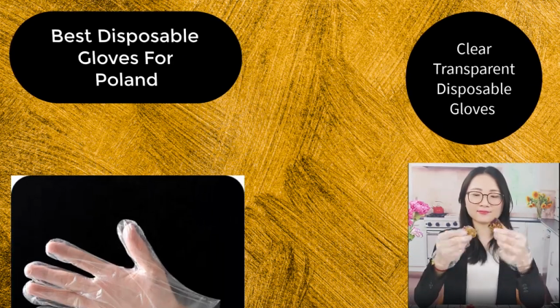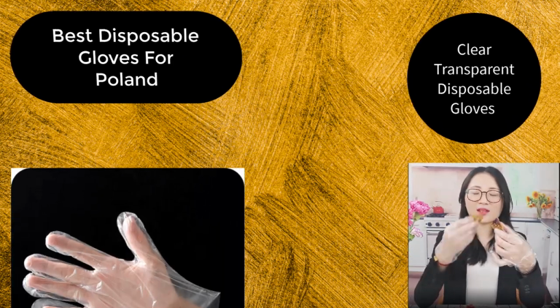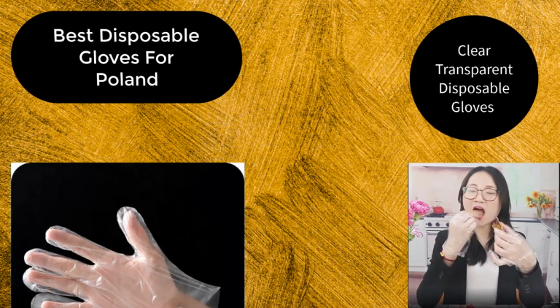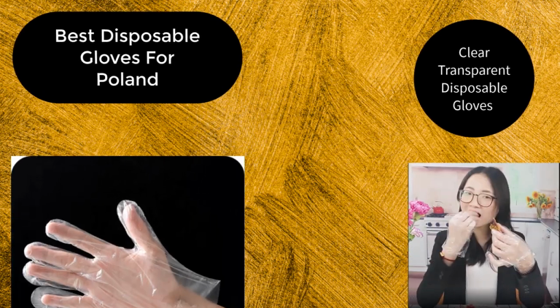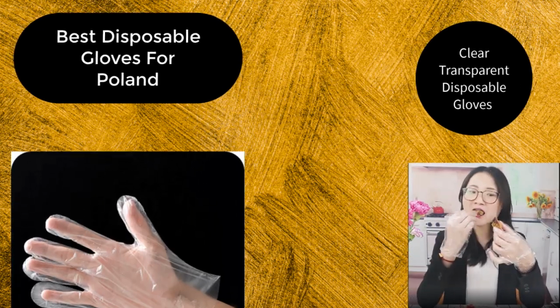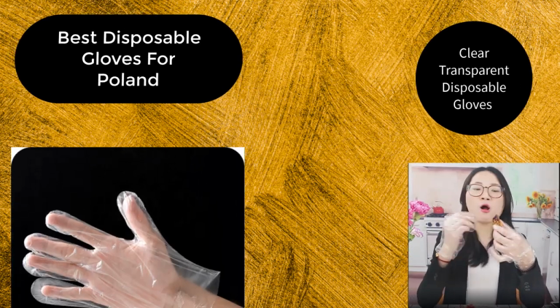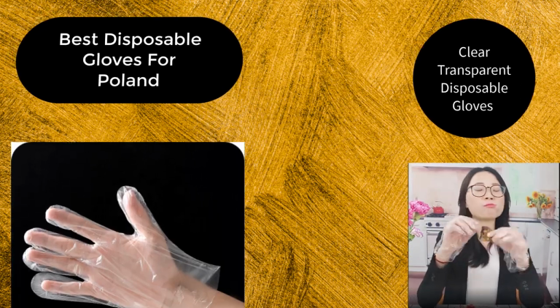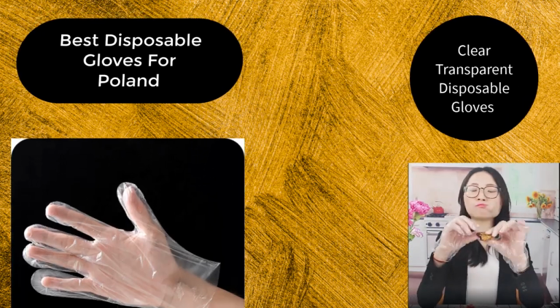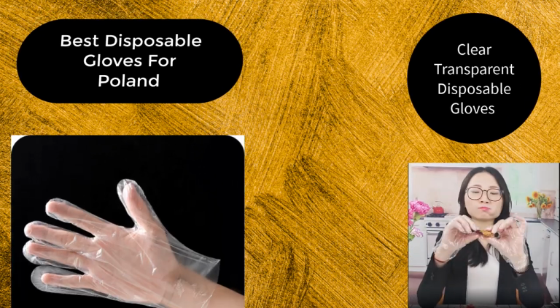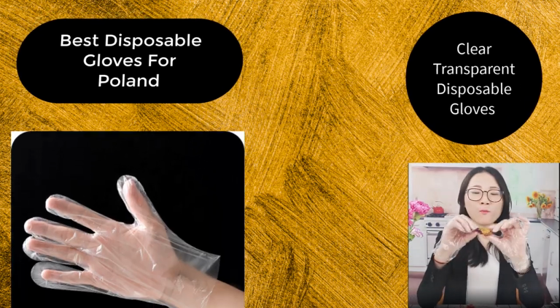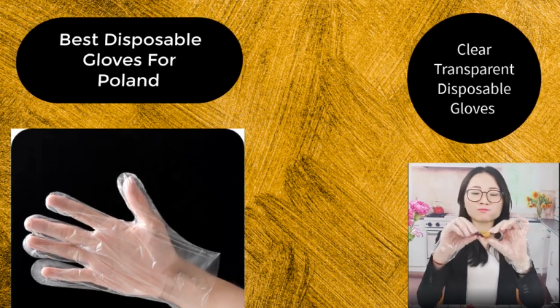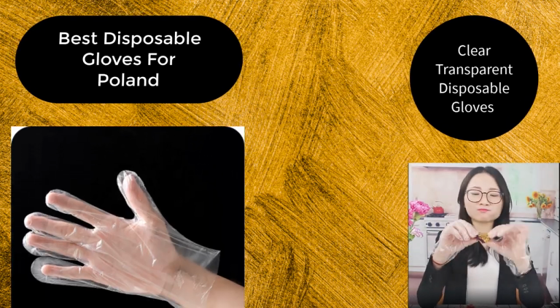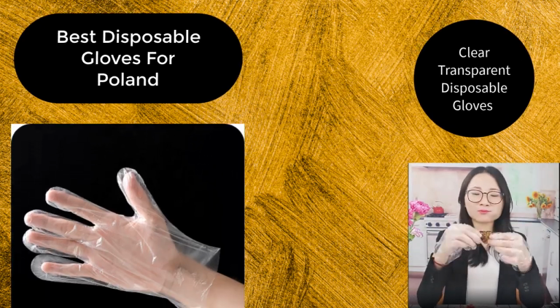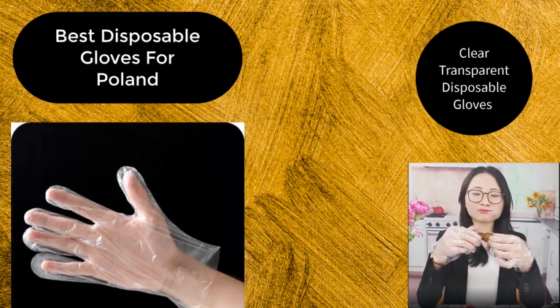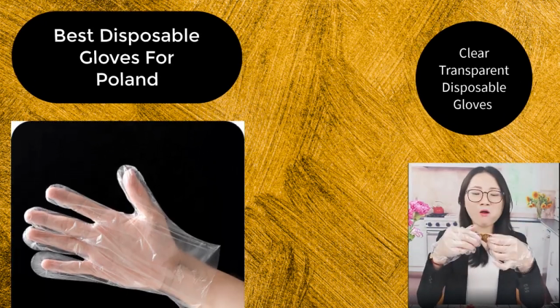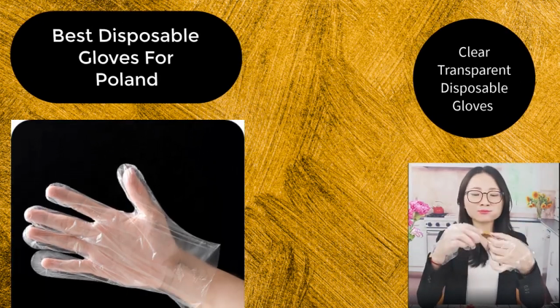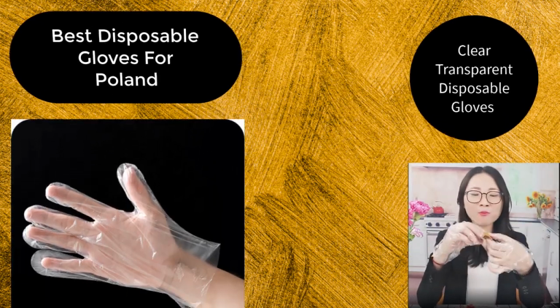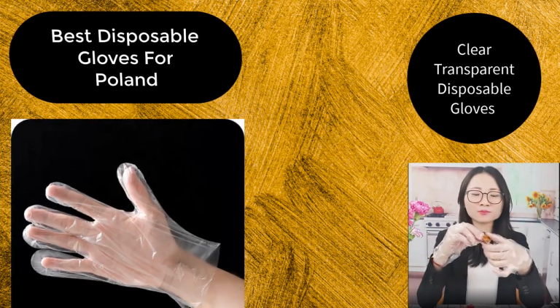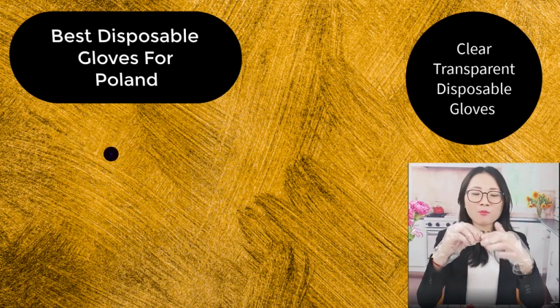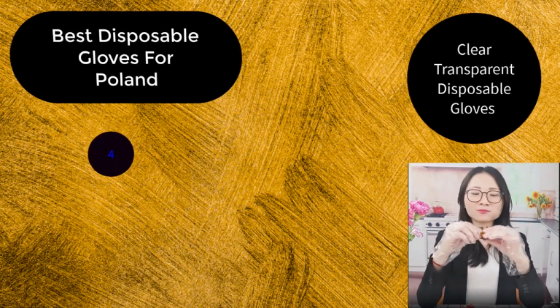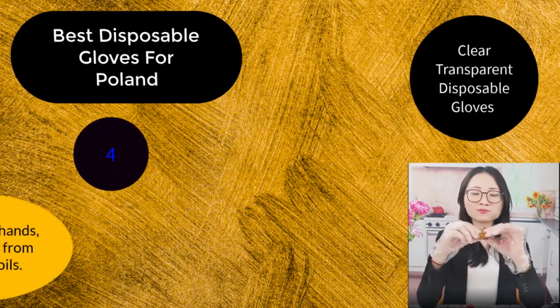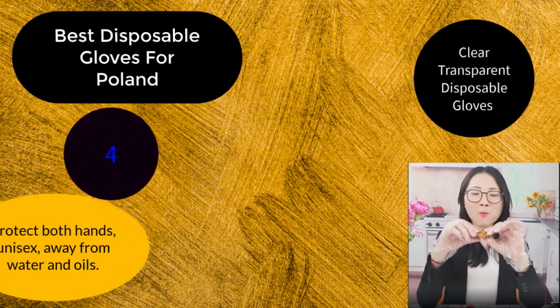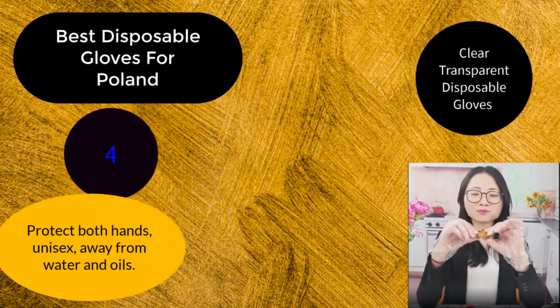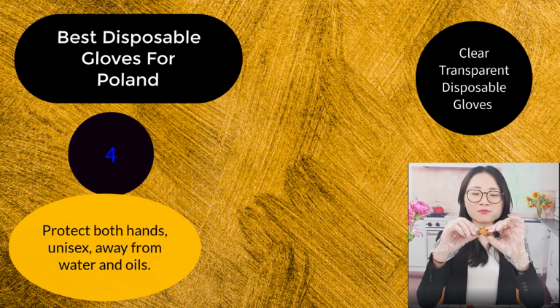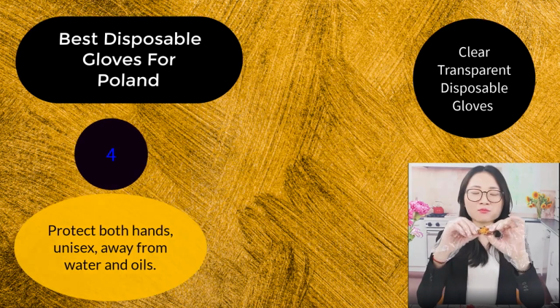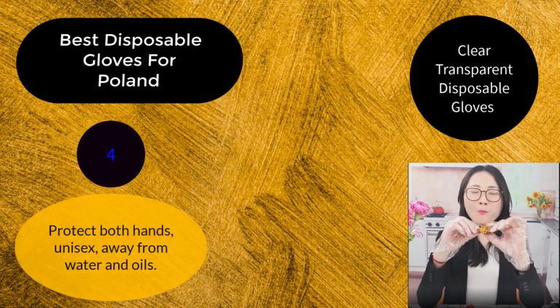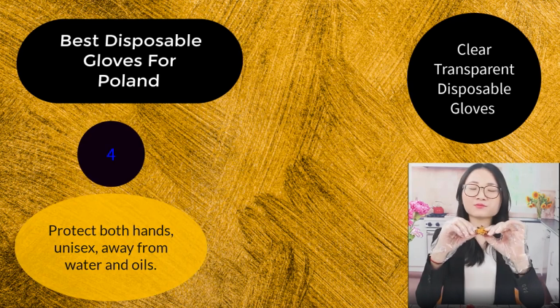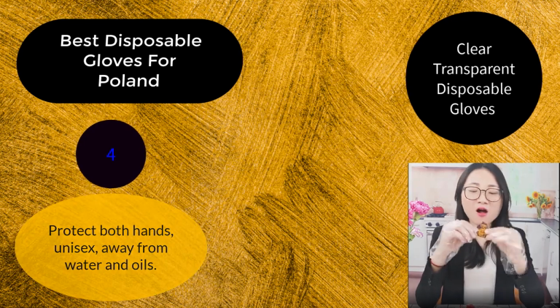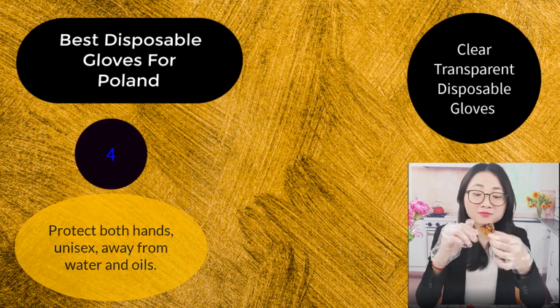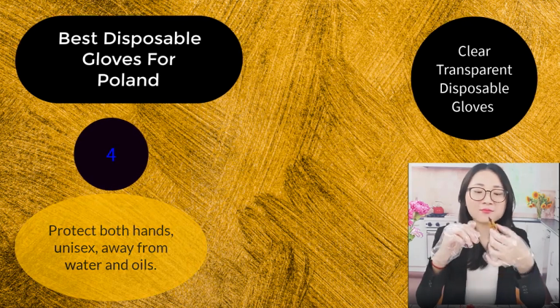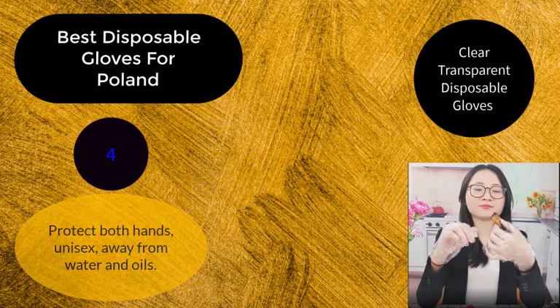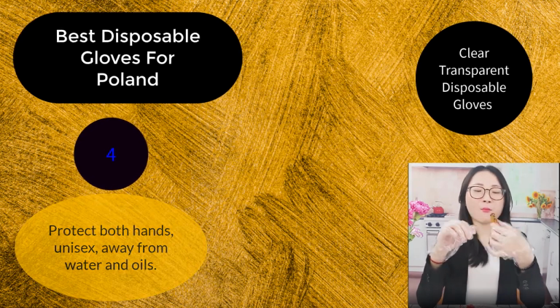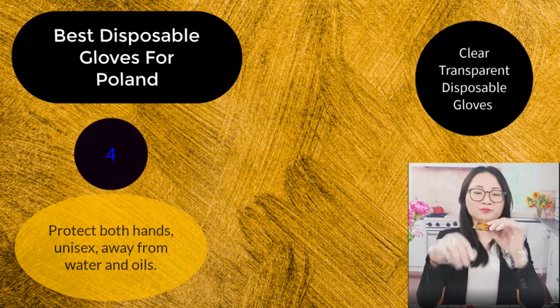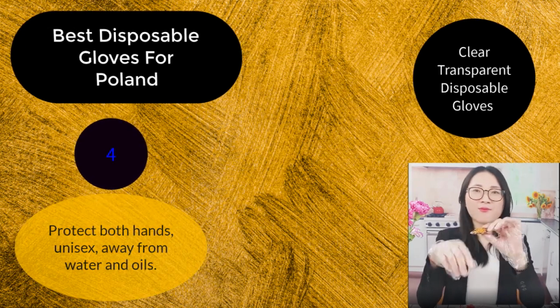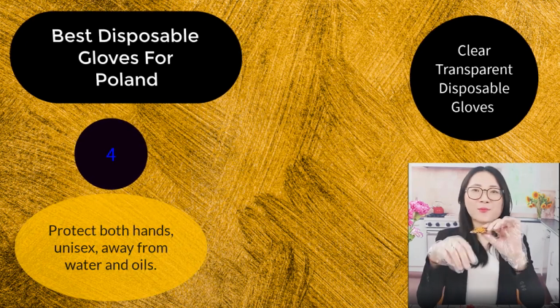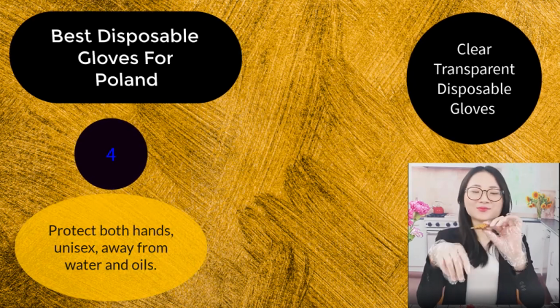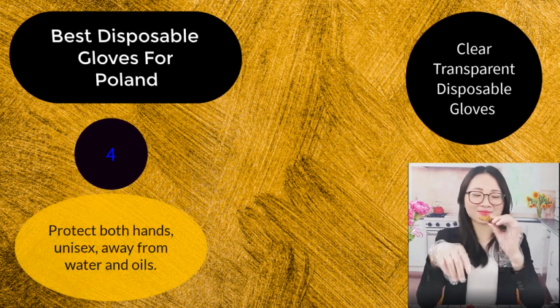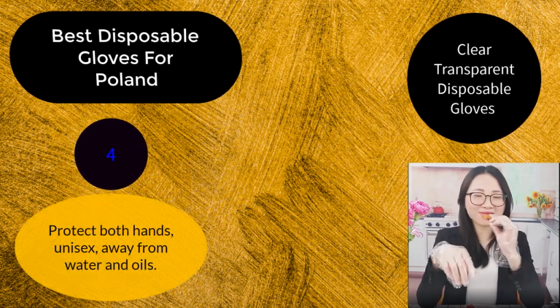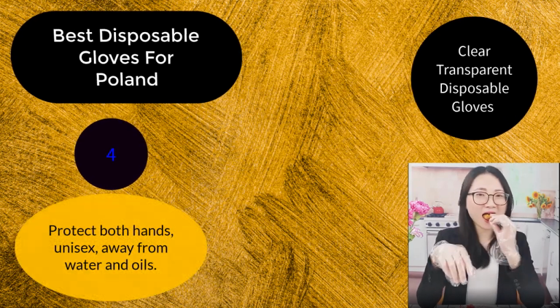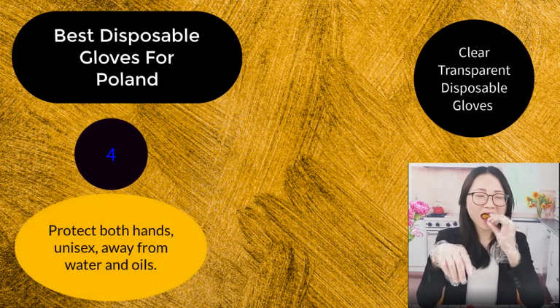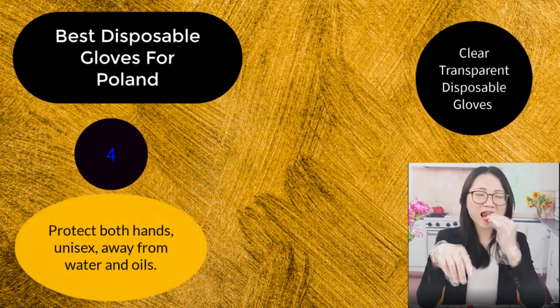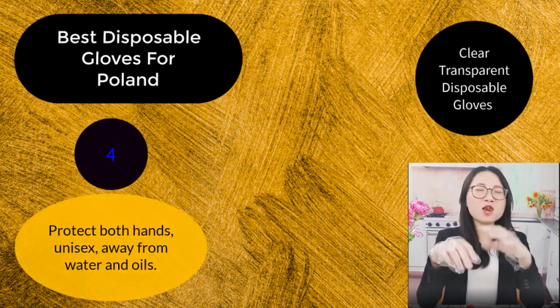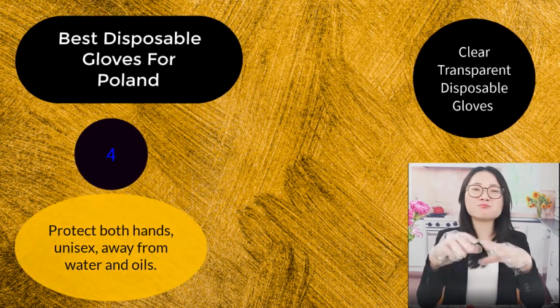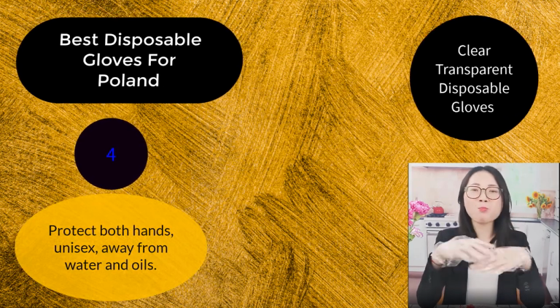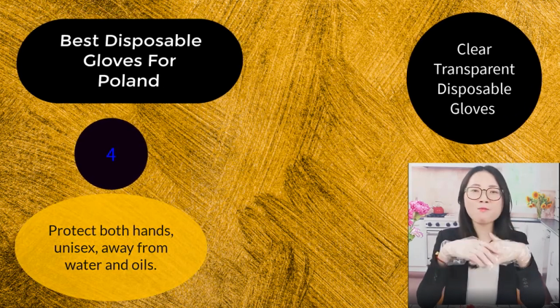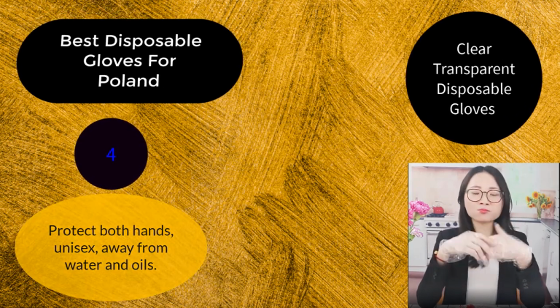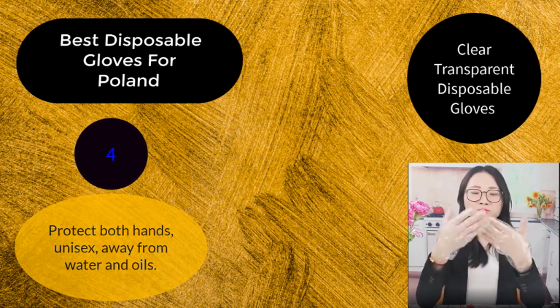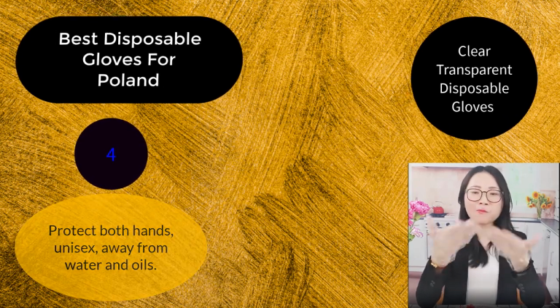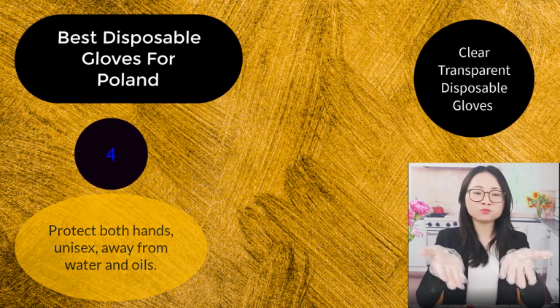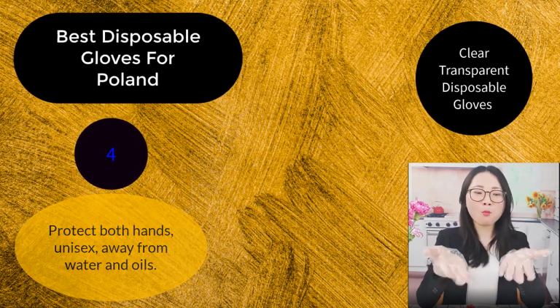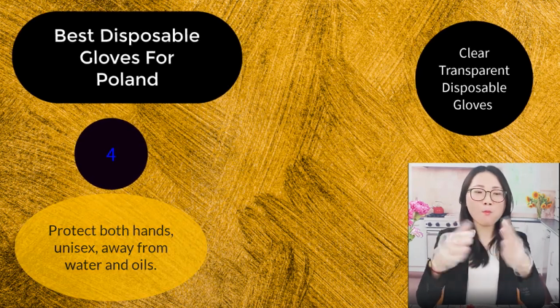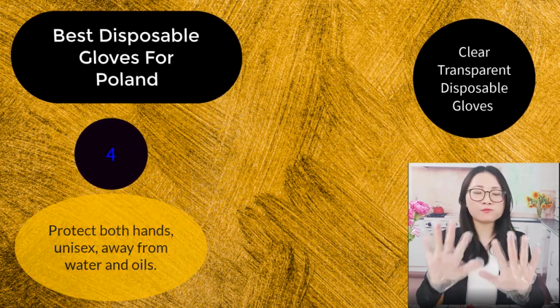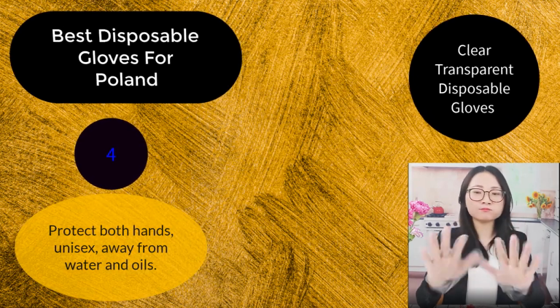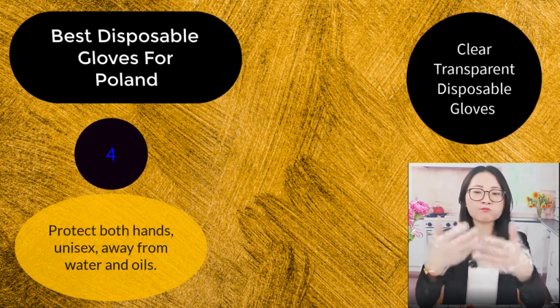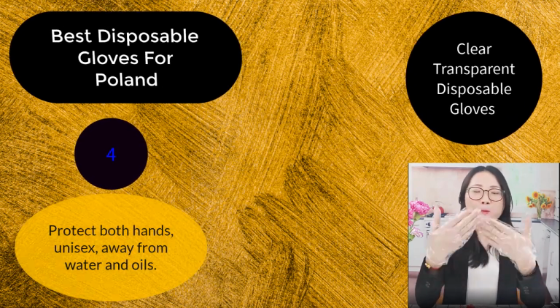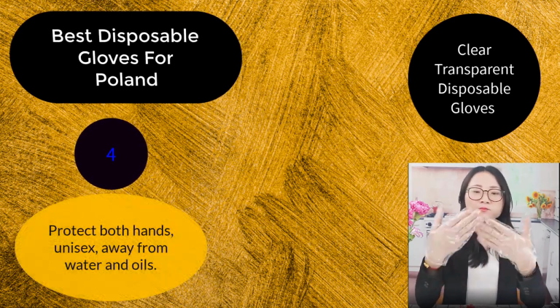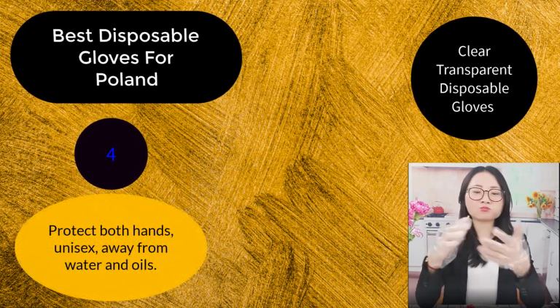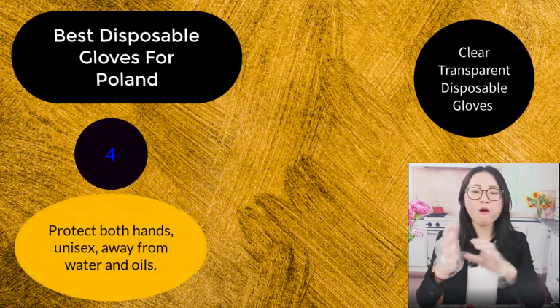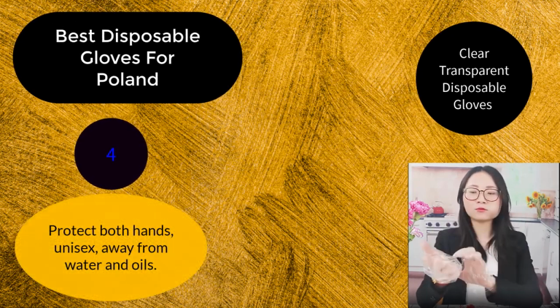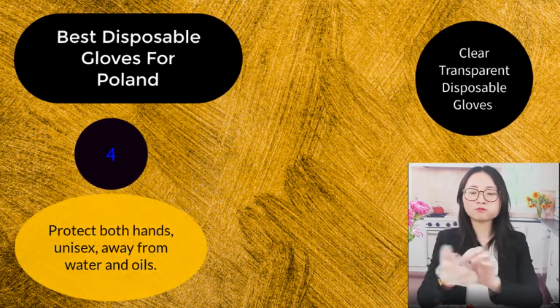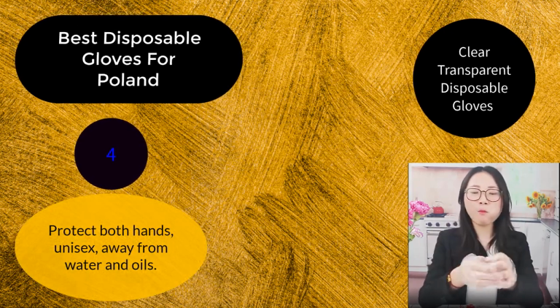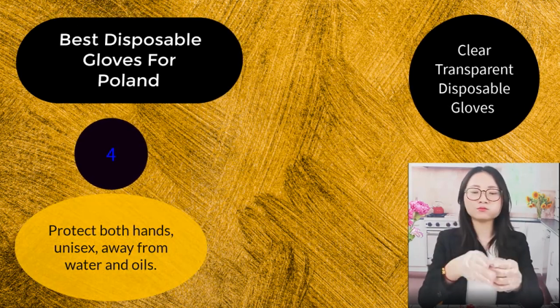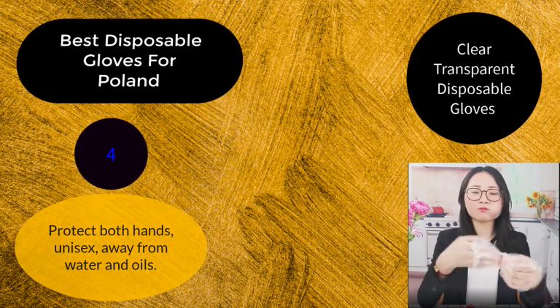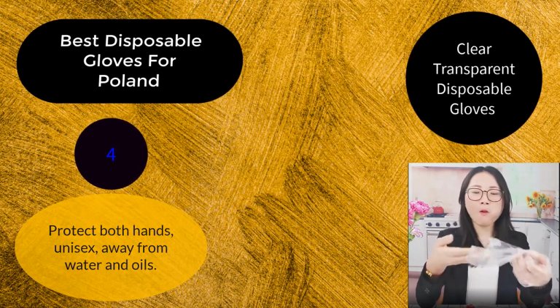Very transparent gloves. Number 5: Protect both hands, unisex. Keeps away from water and oils.